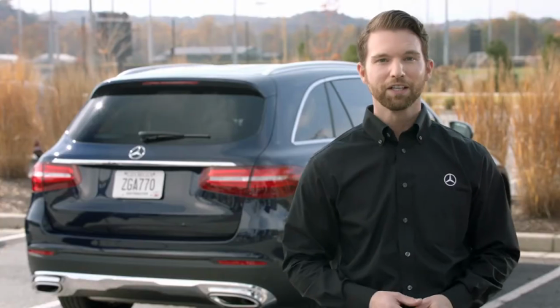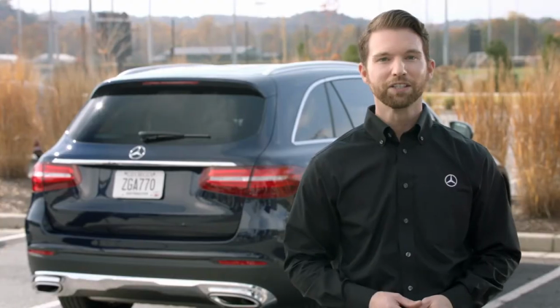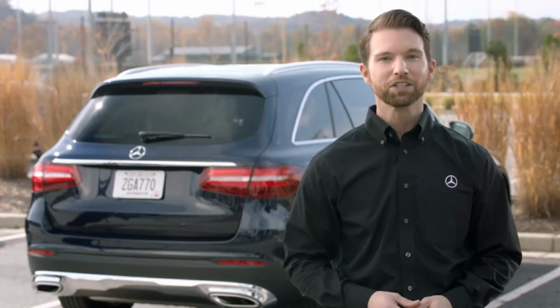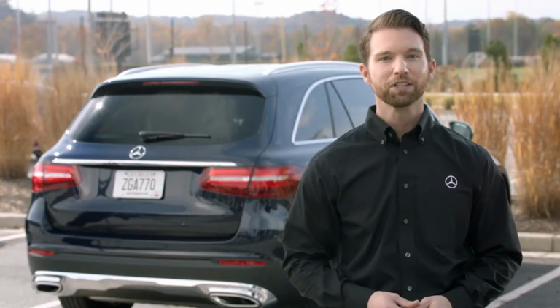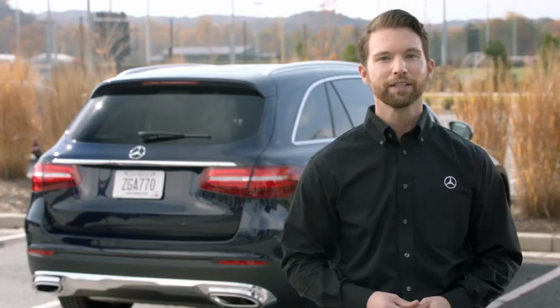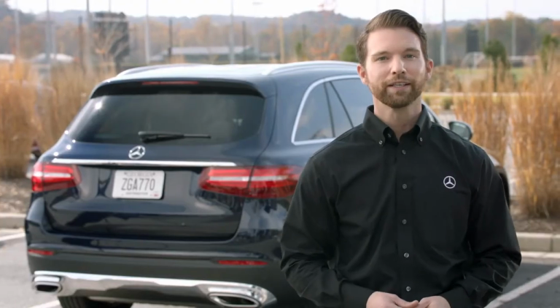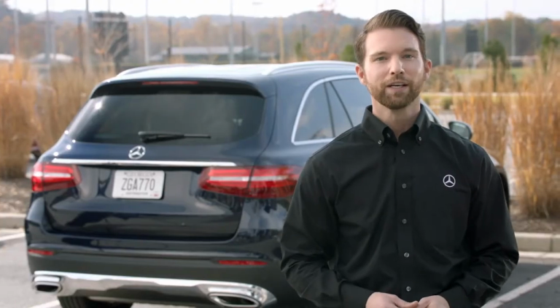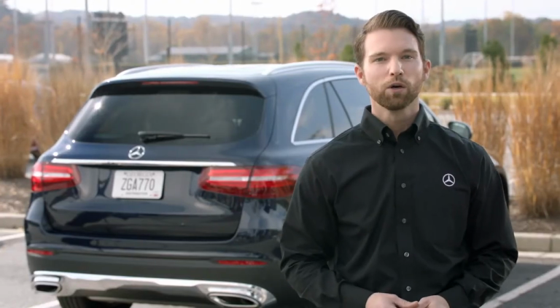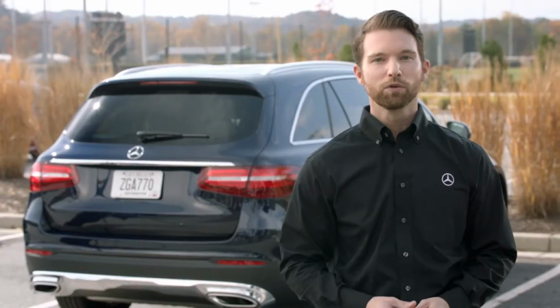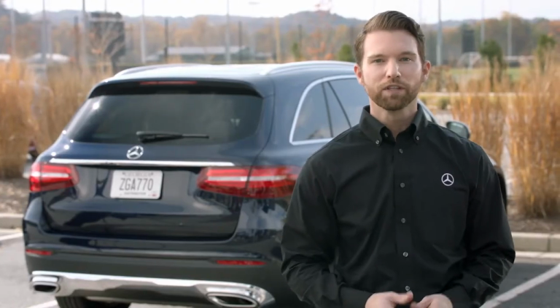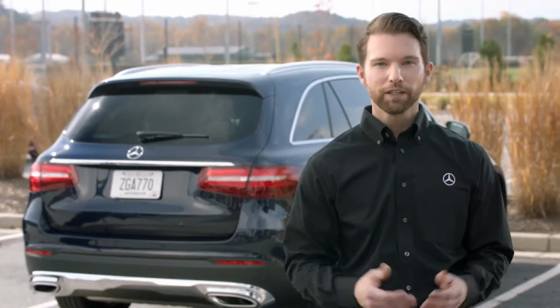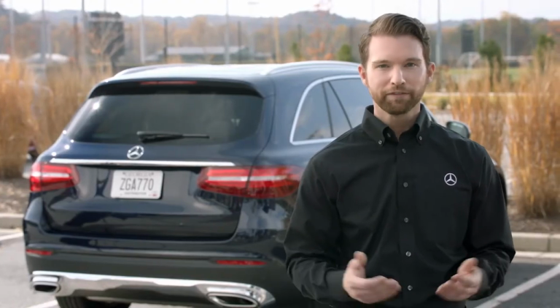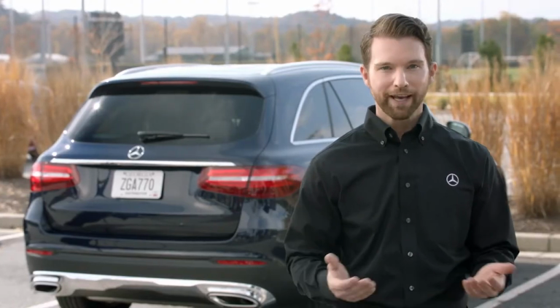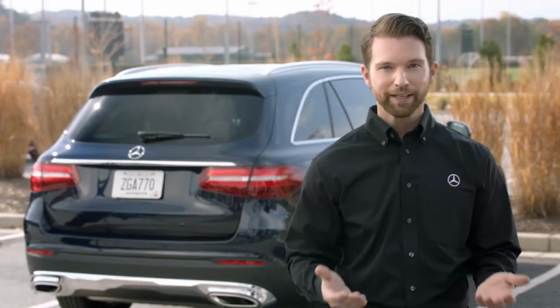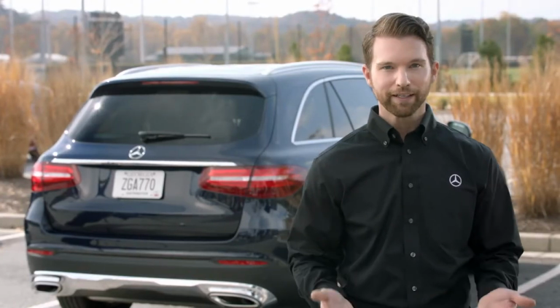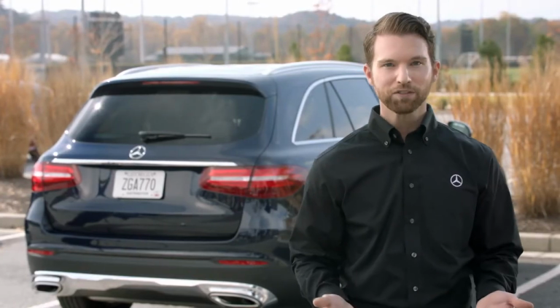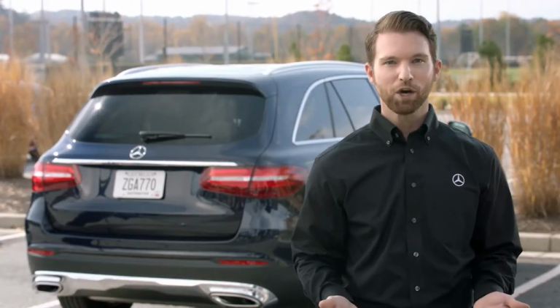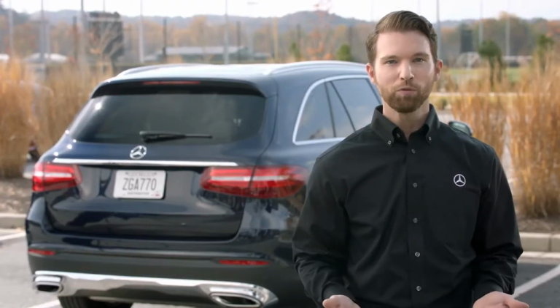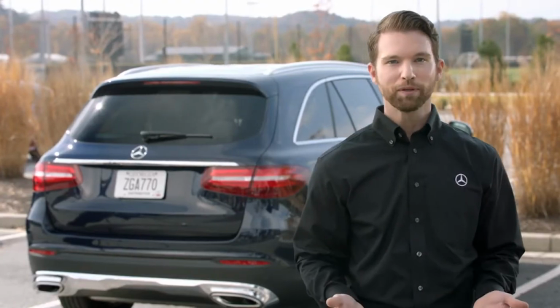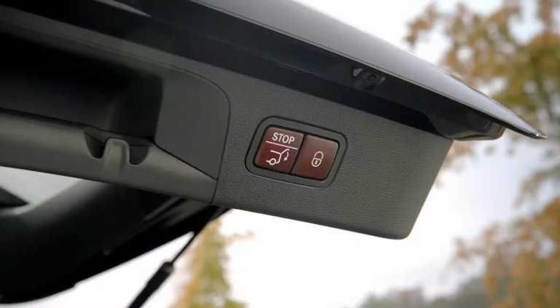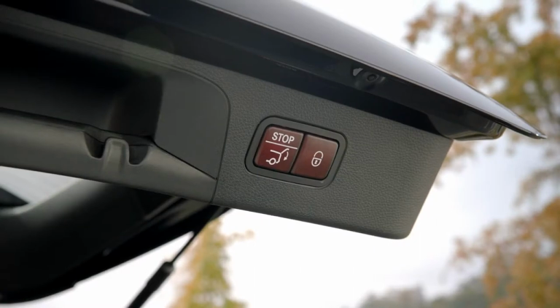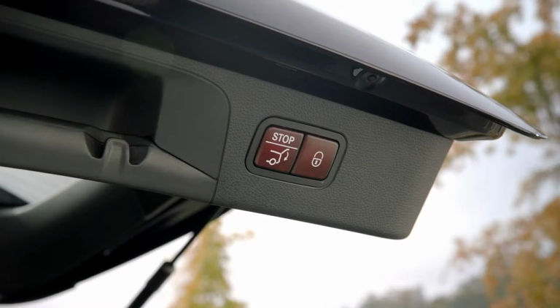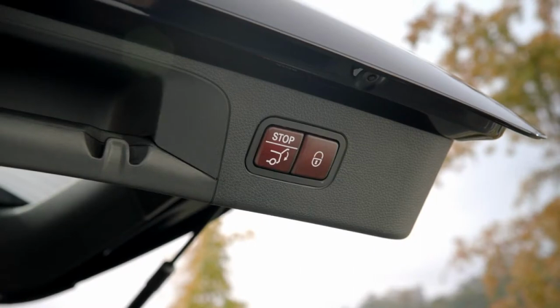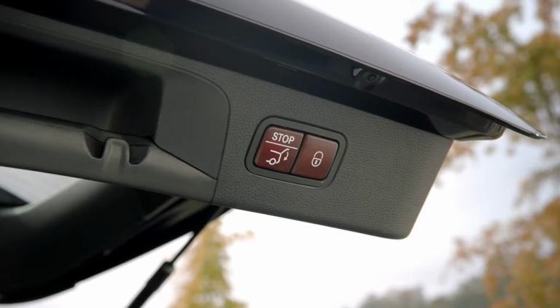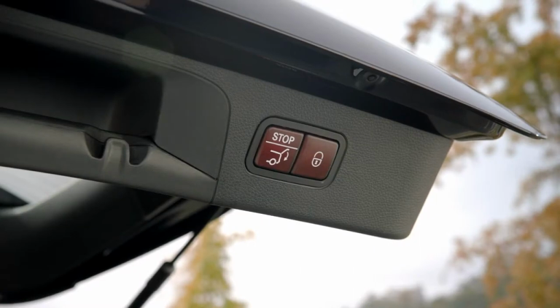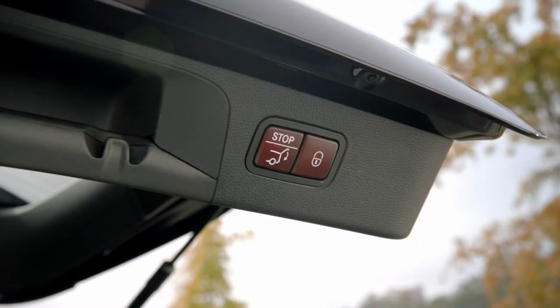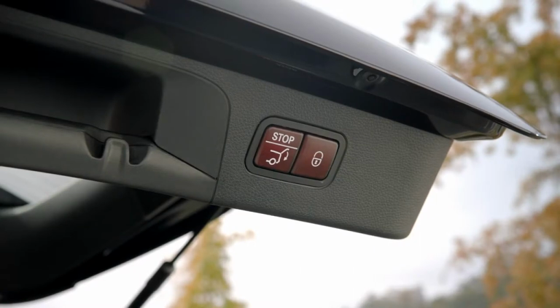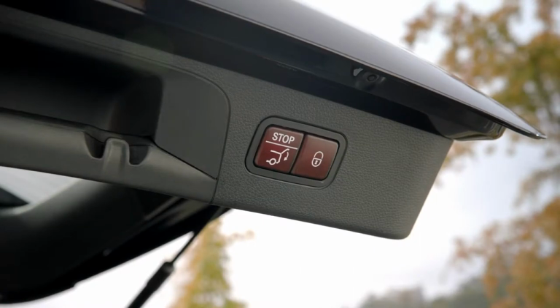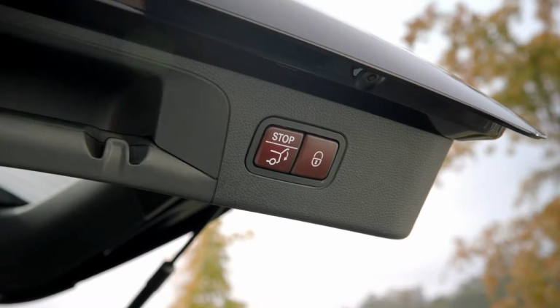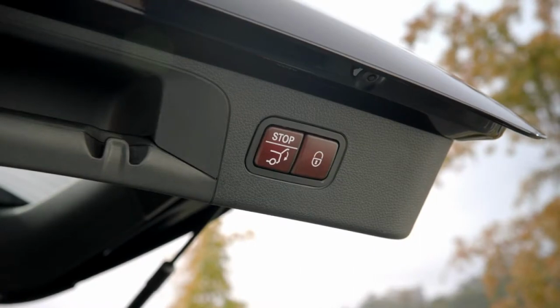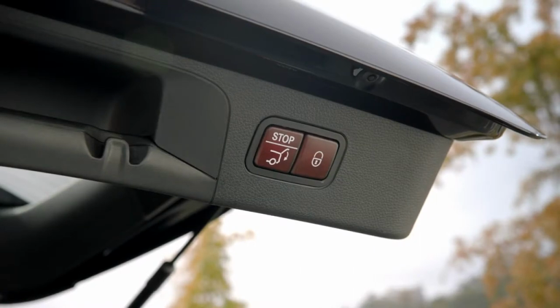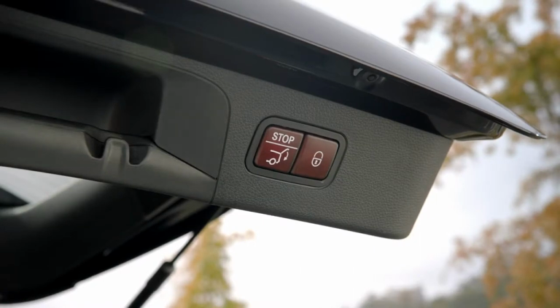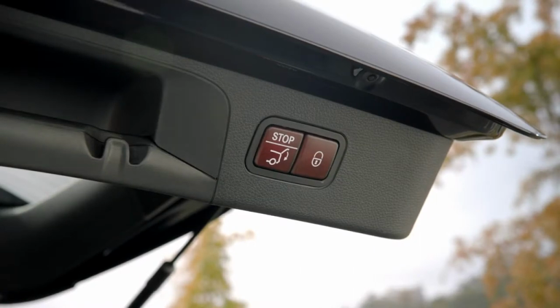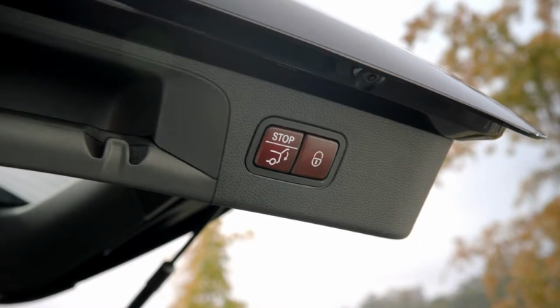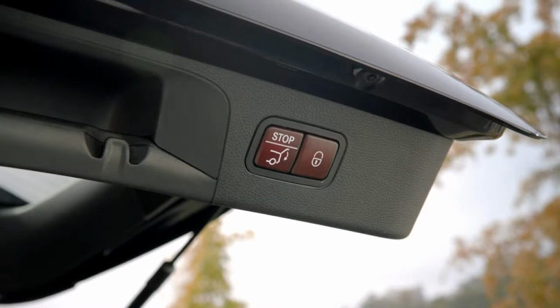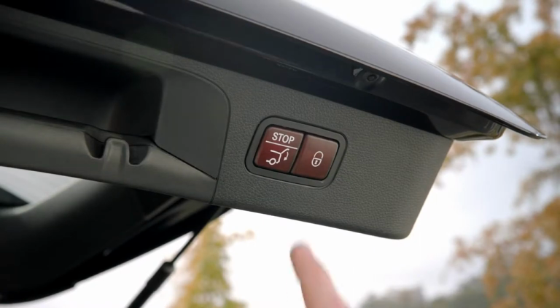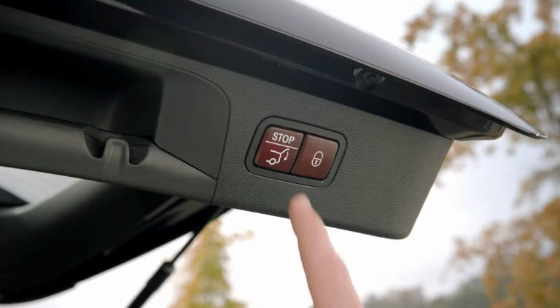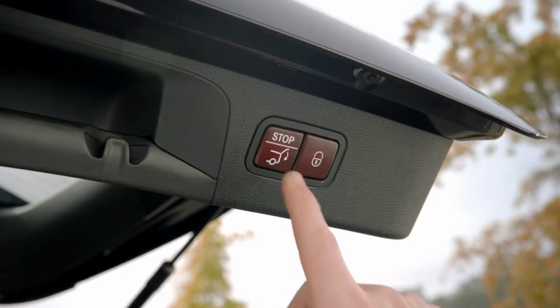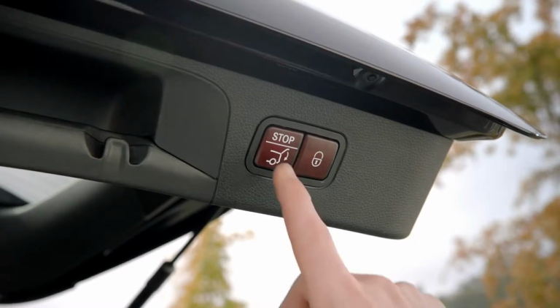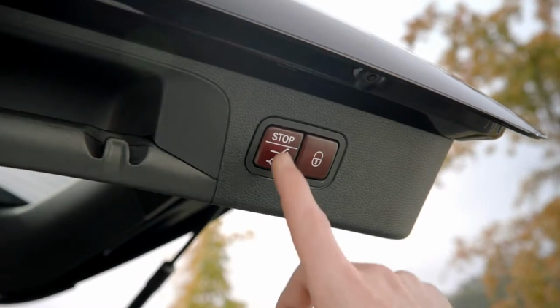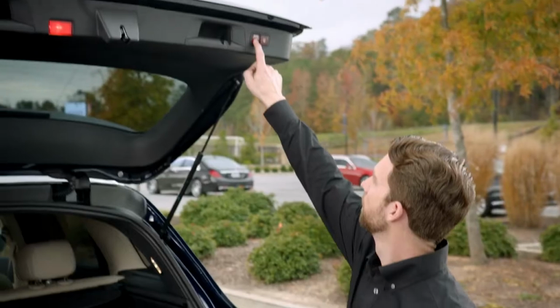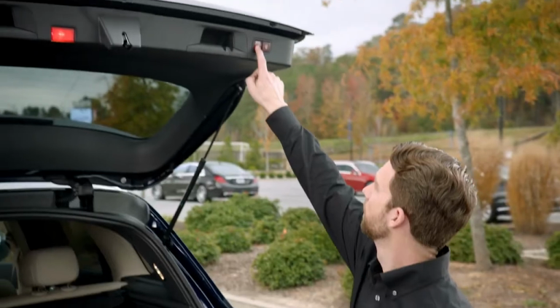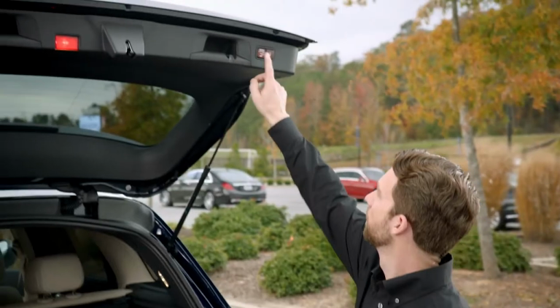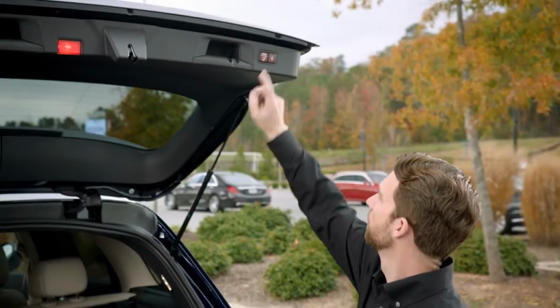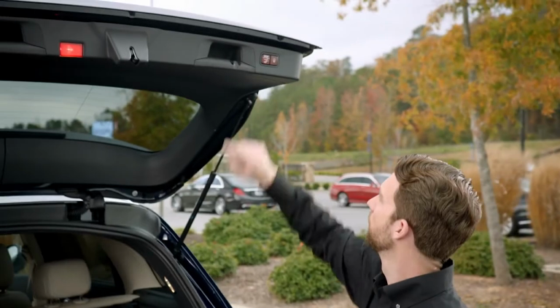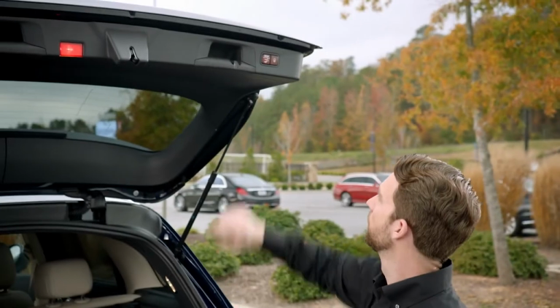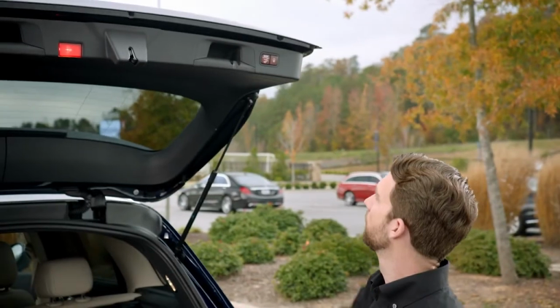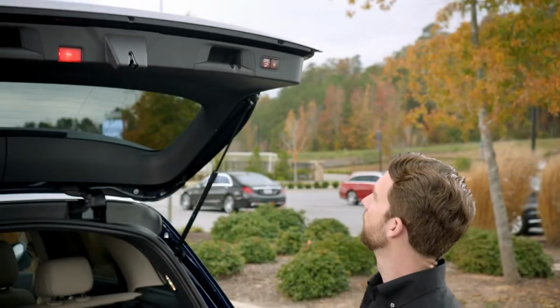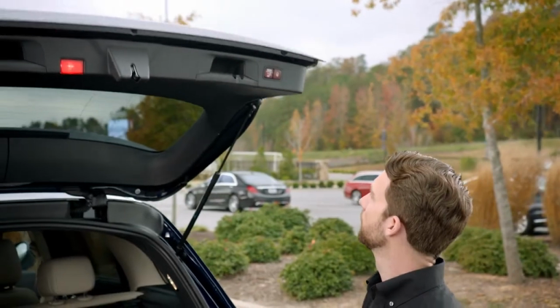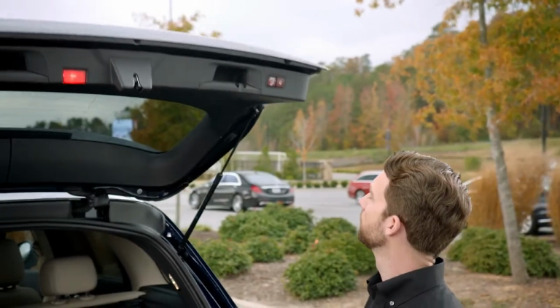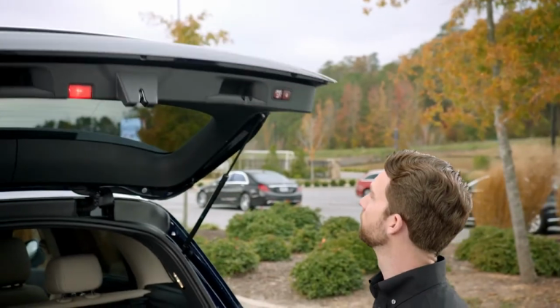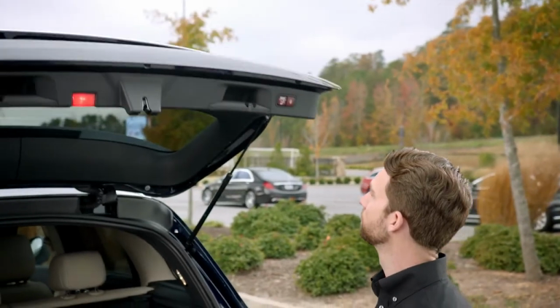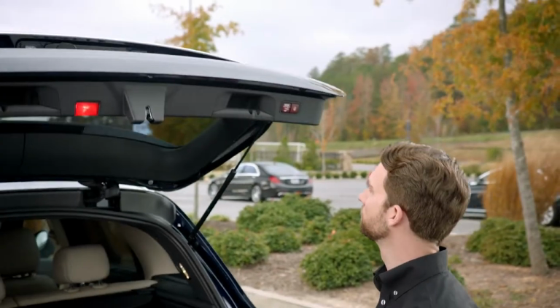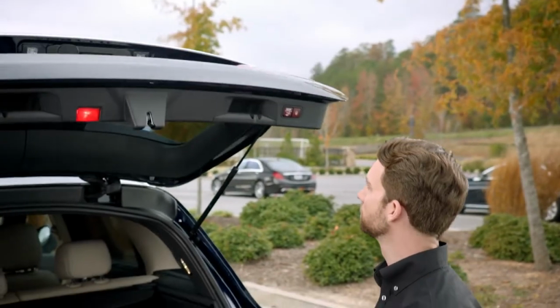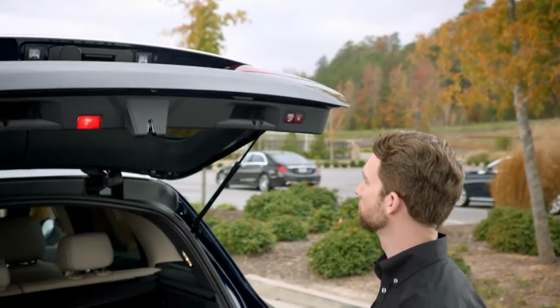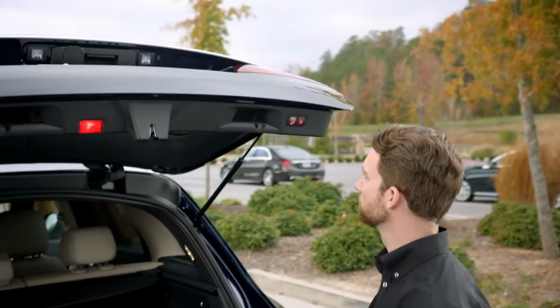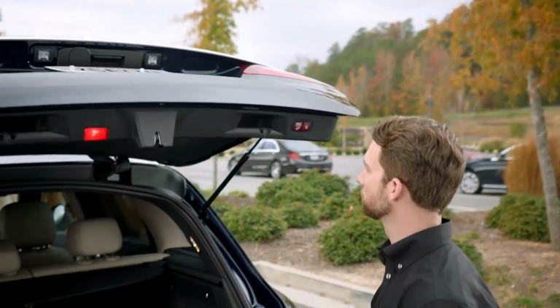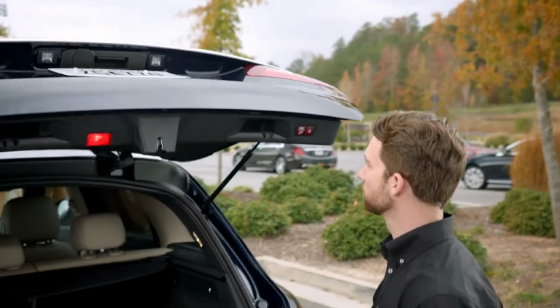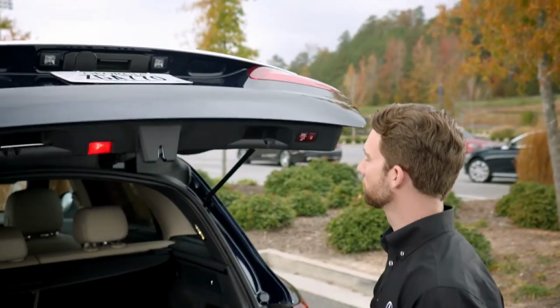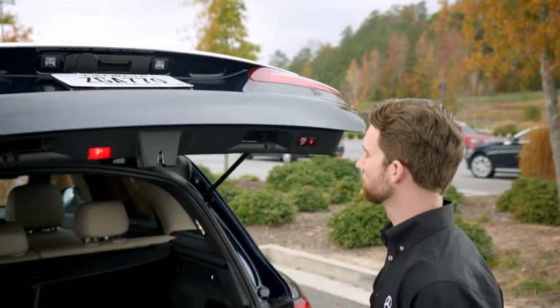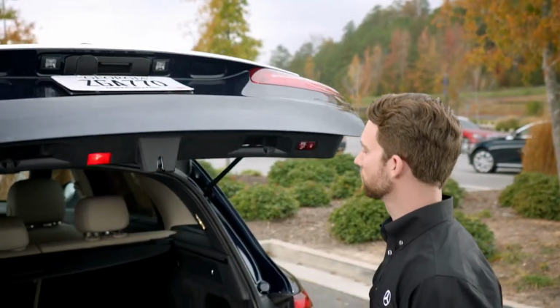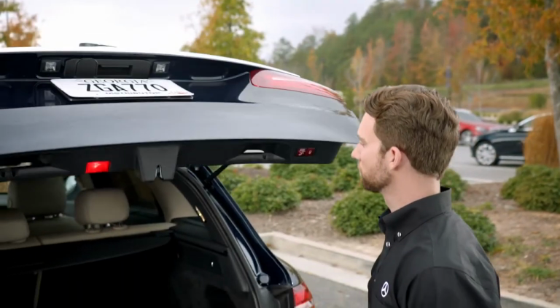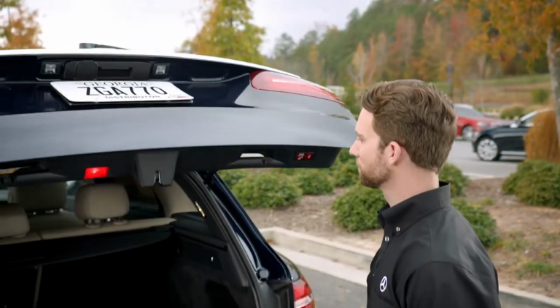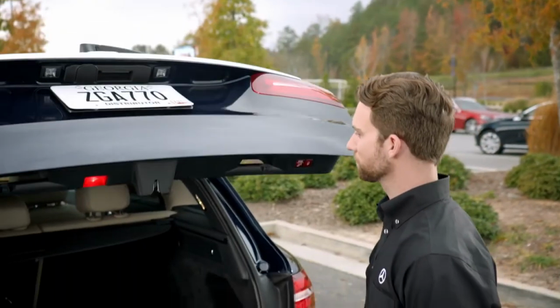Additionally, when the liftgate is open, you'll notice a red button on the underside. Press it to close the liftgate.